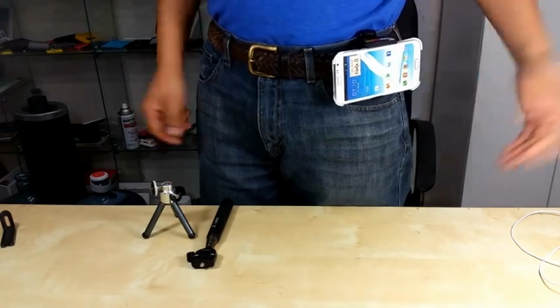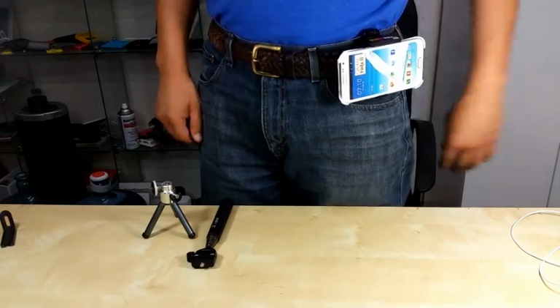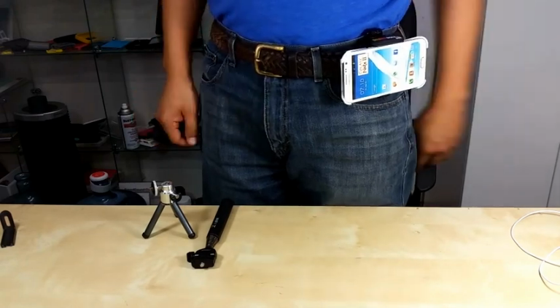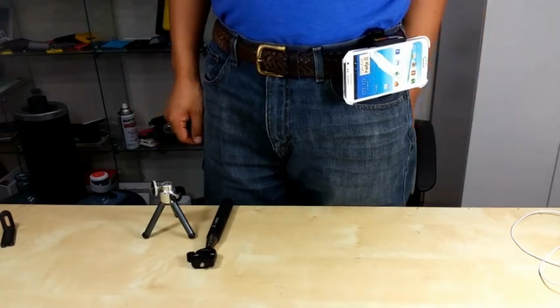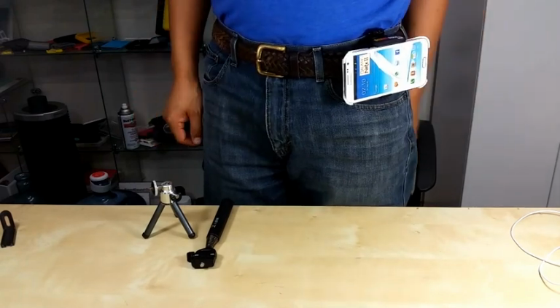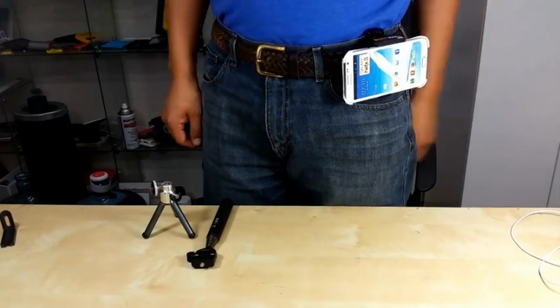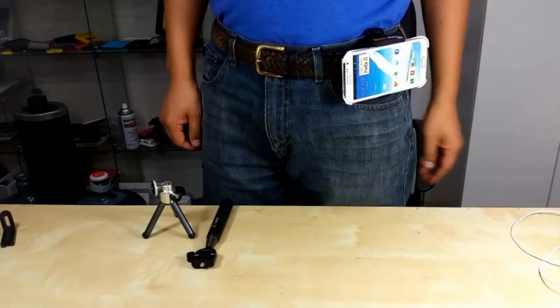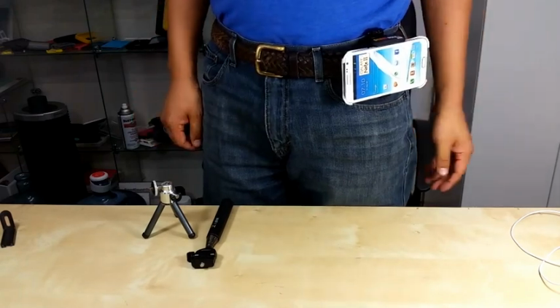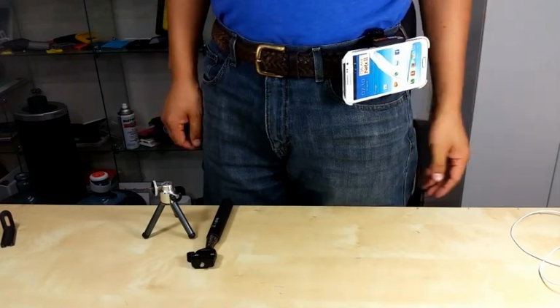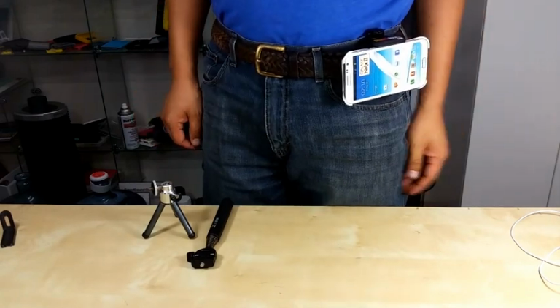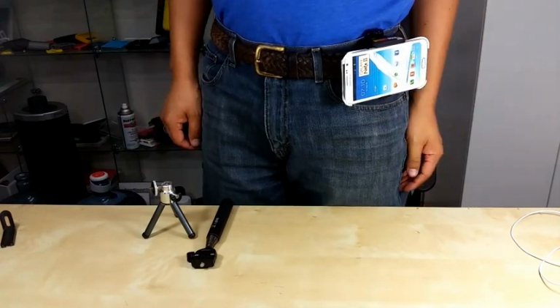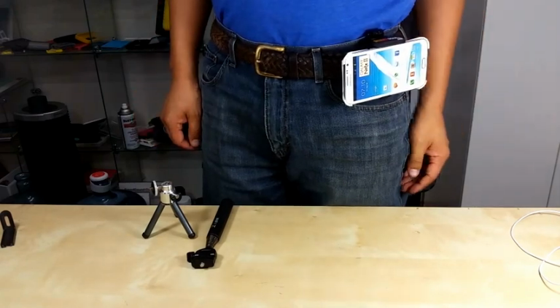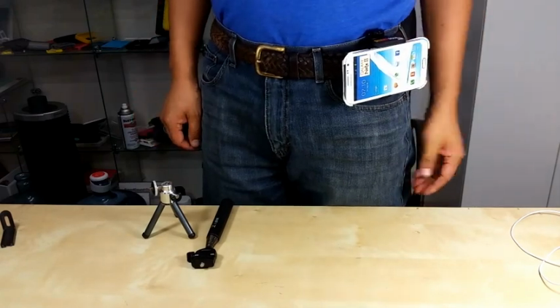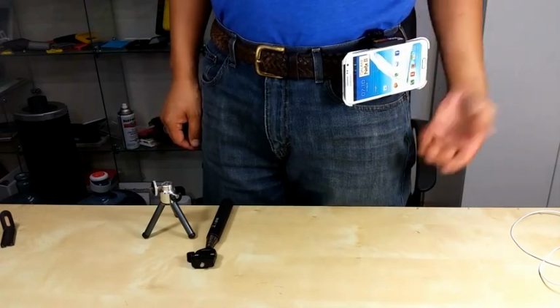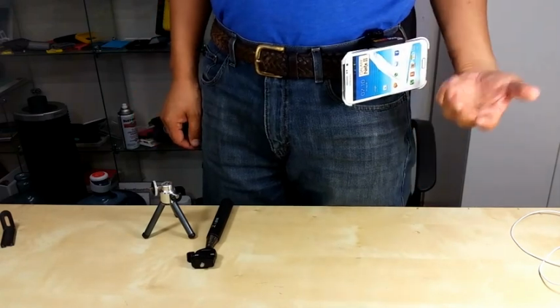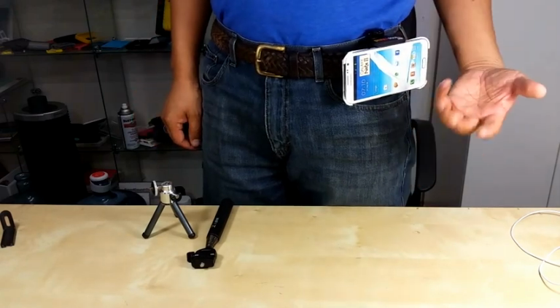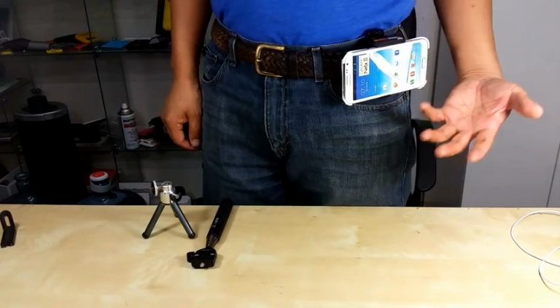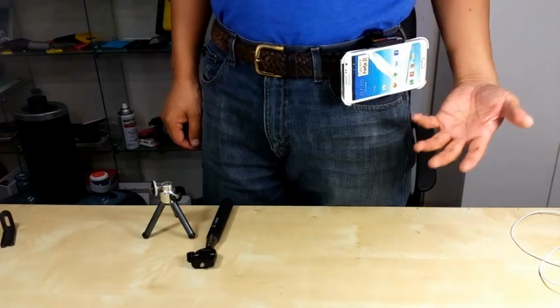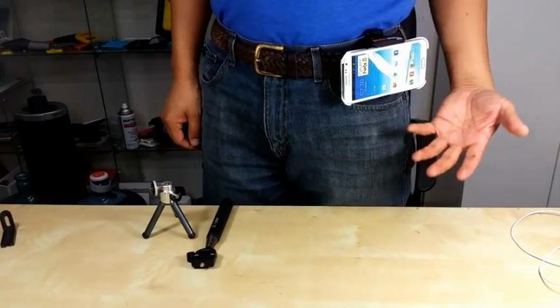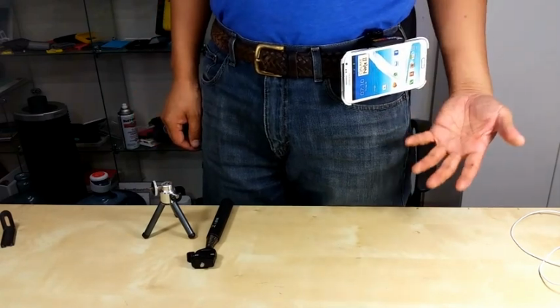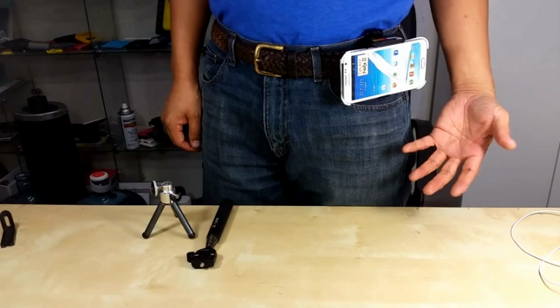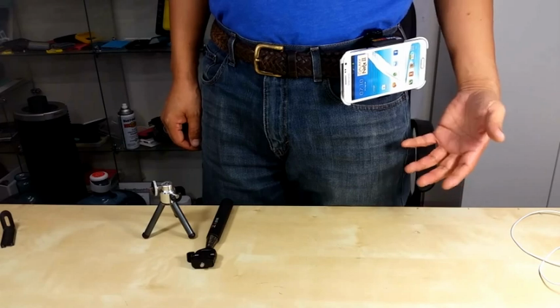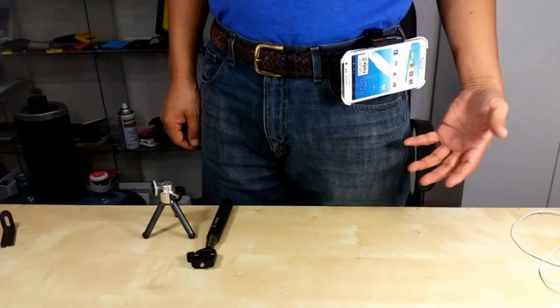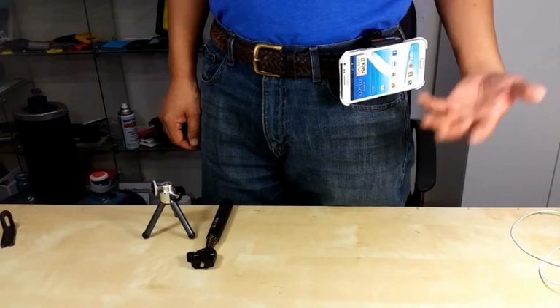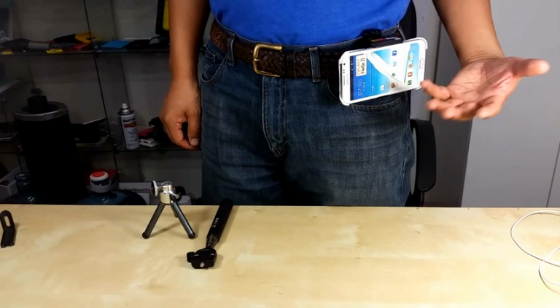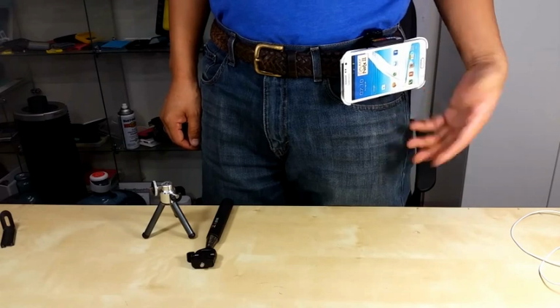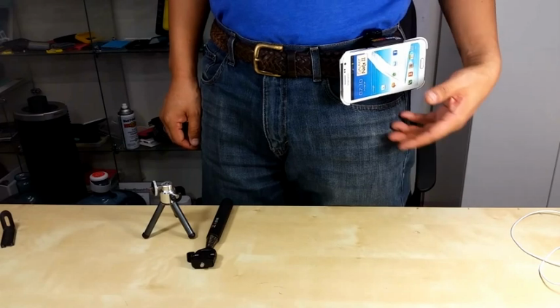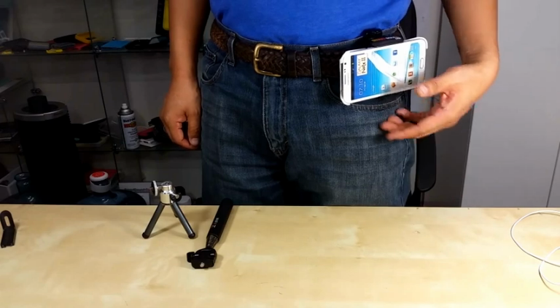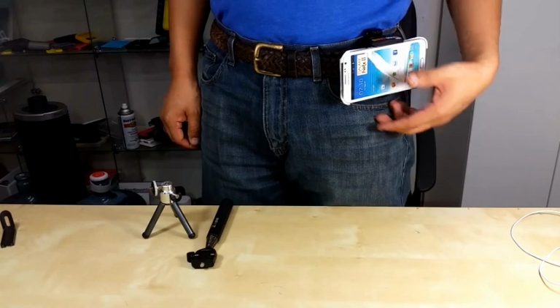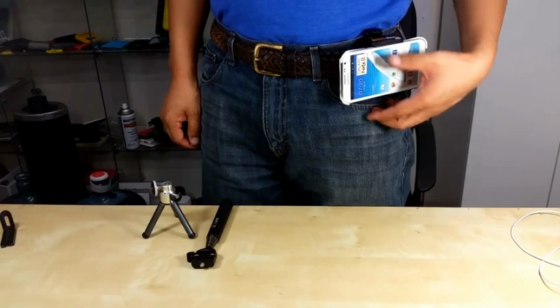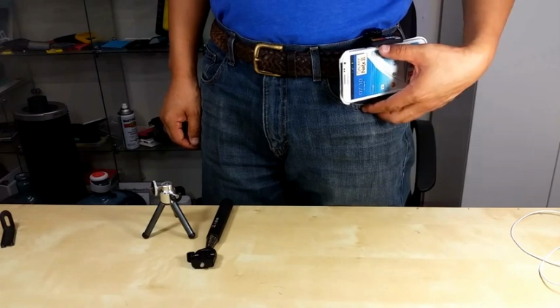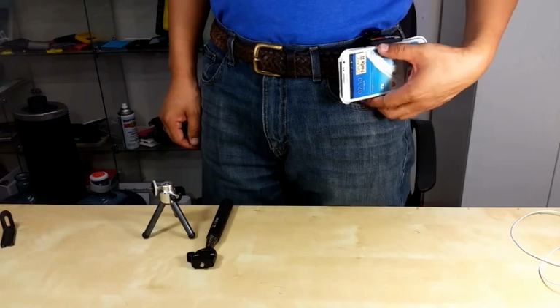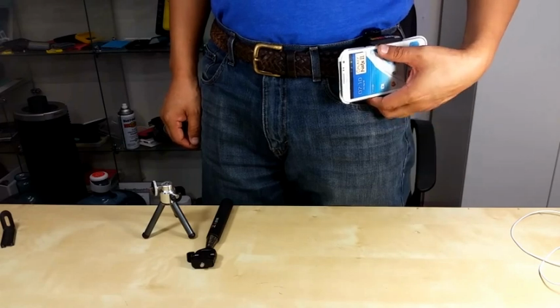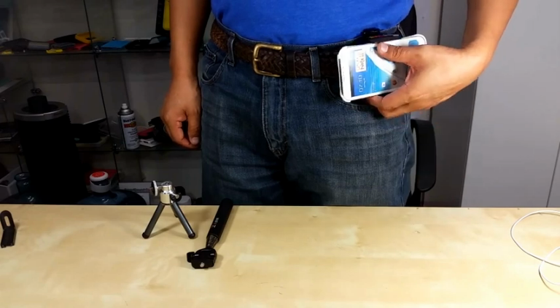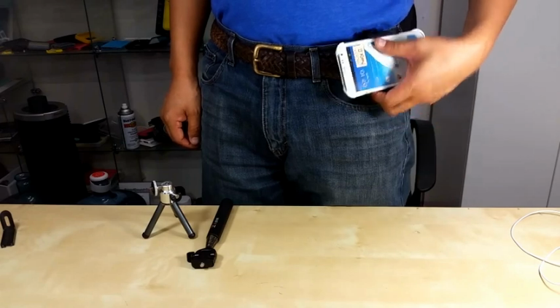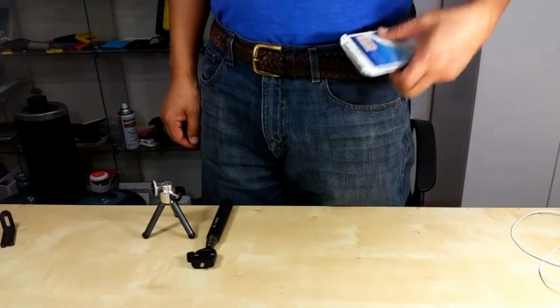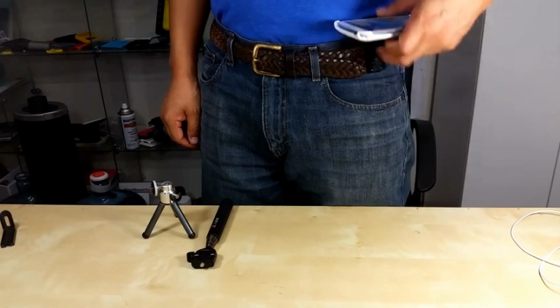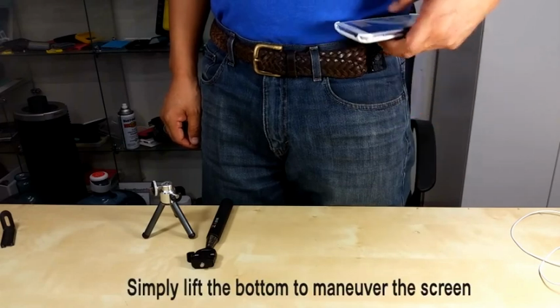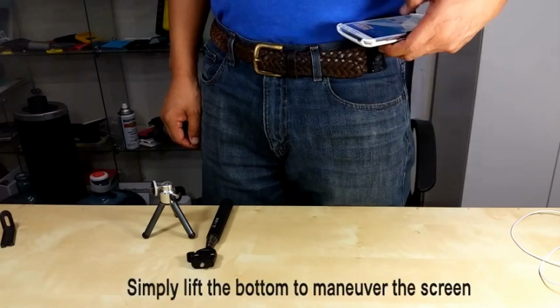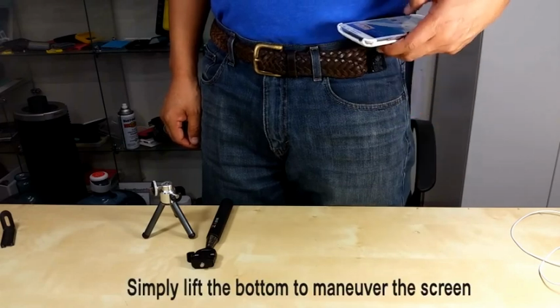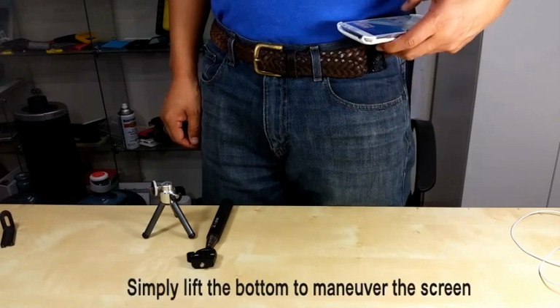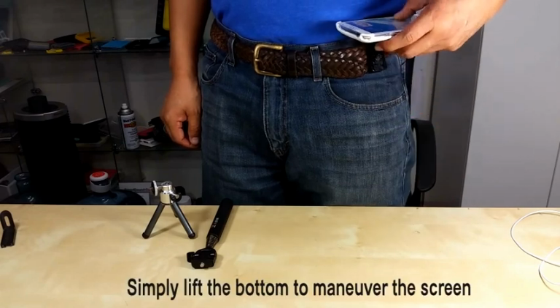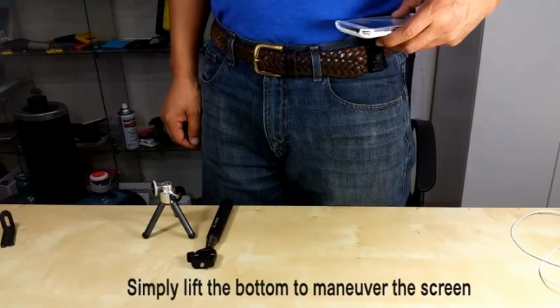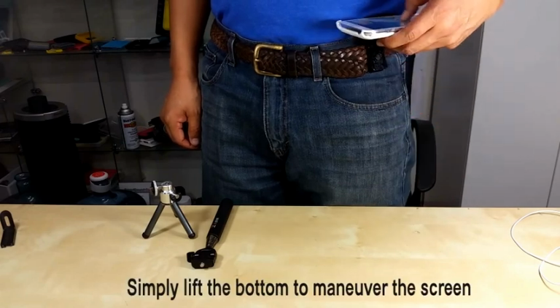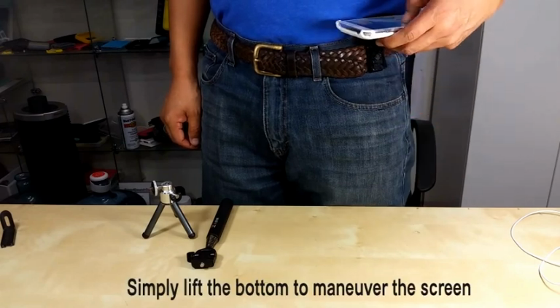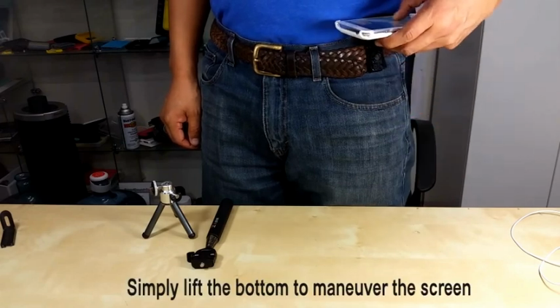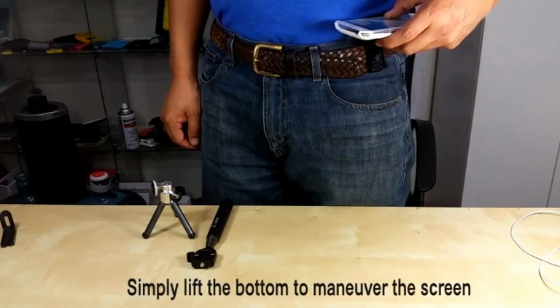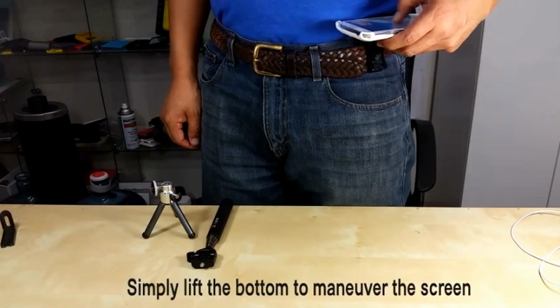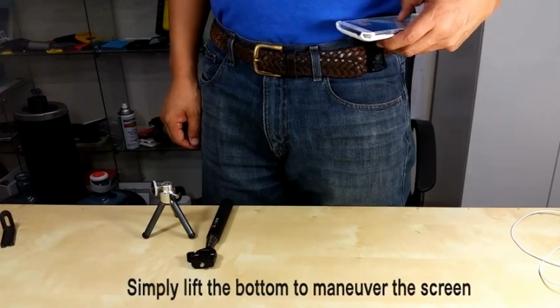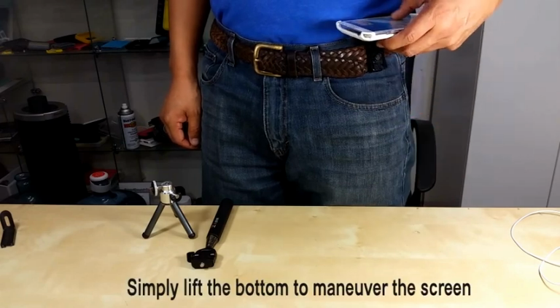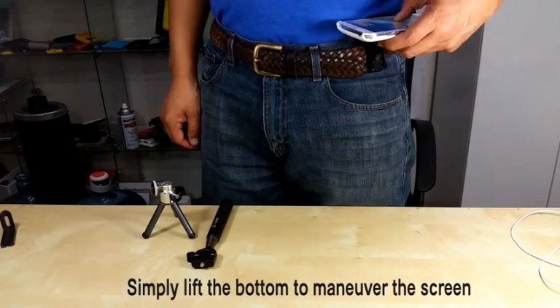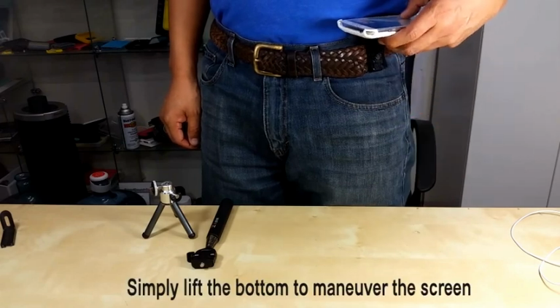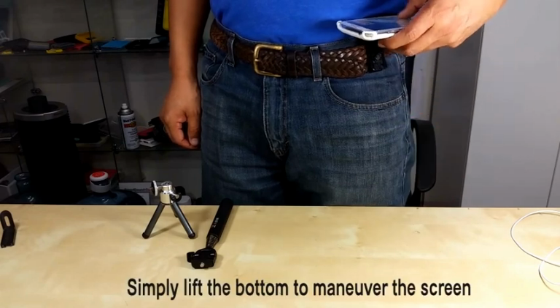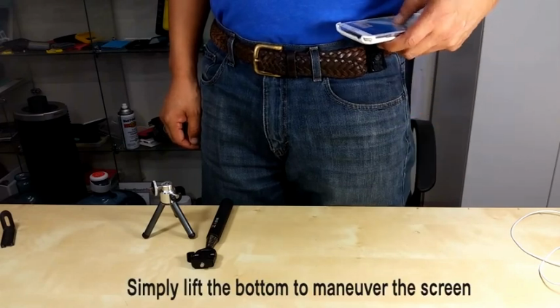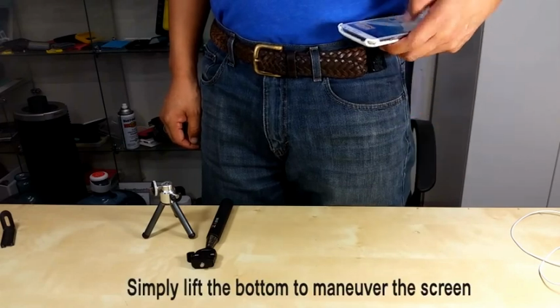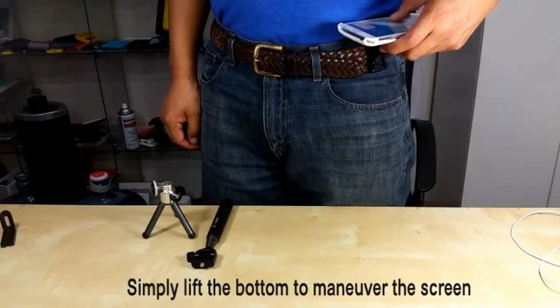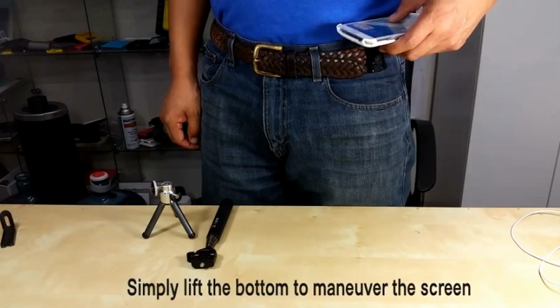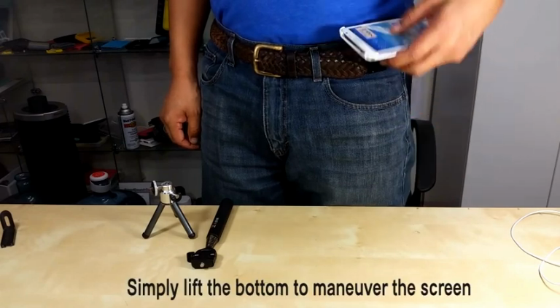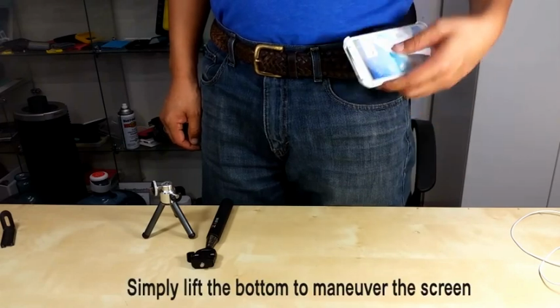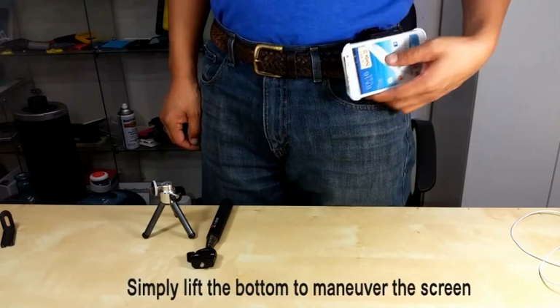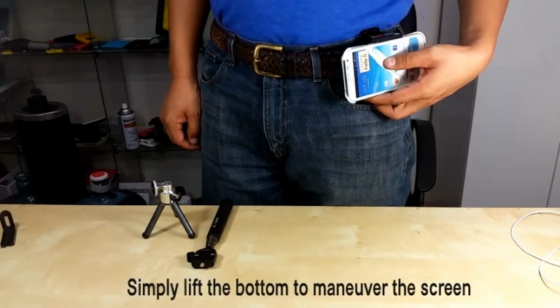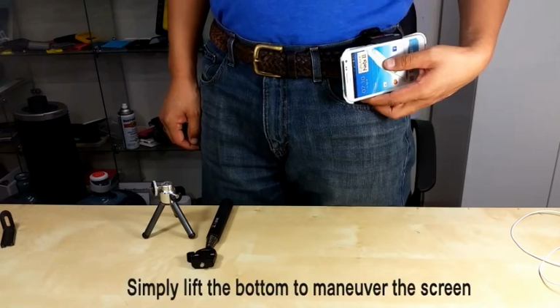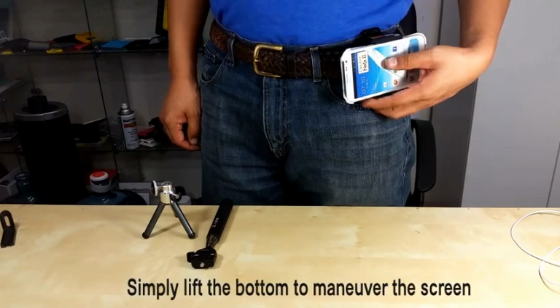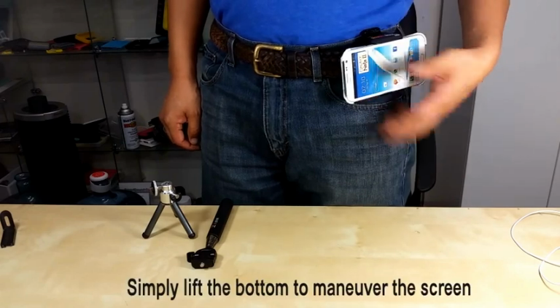When you receive a text message or phone call, you can simply lift it up and check and send a message.